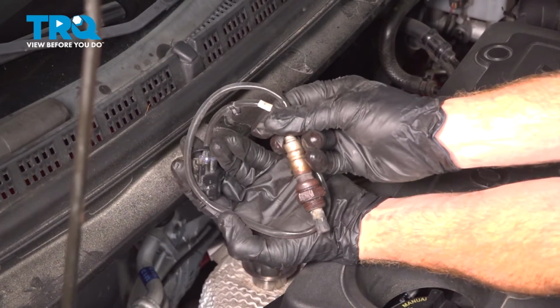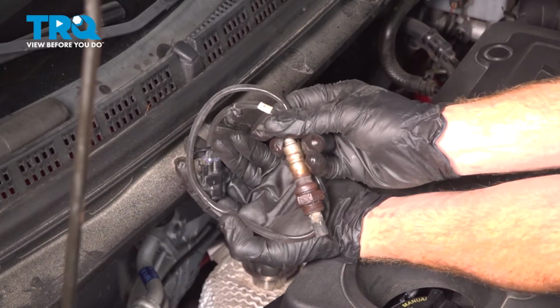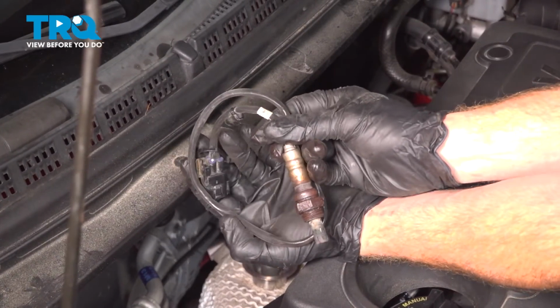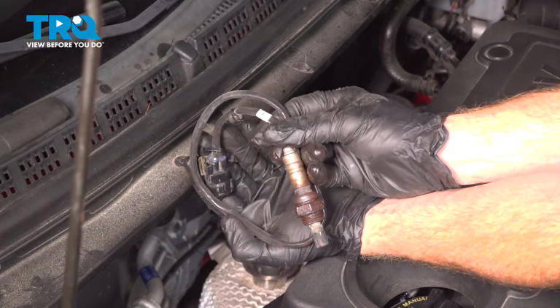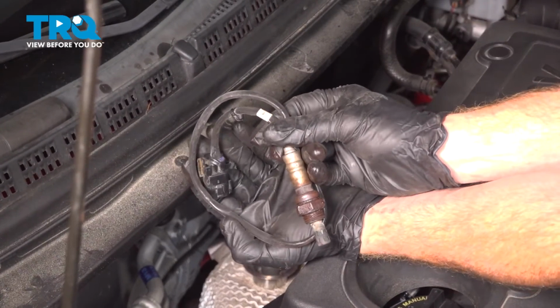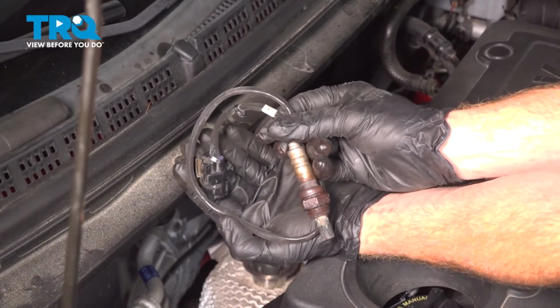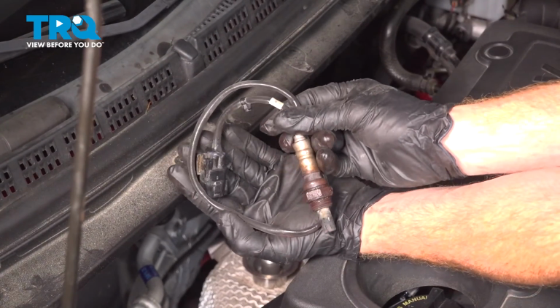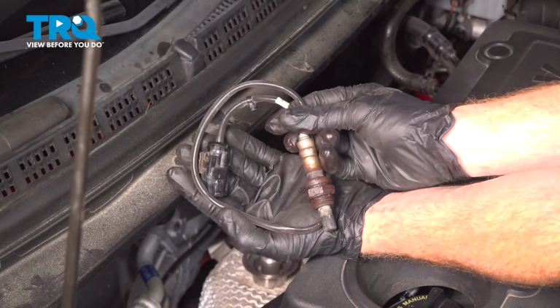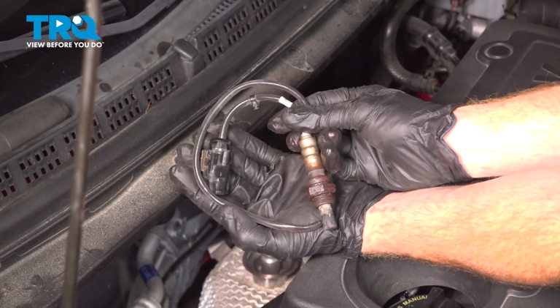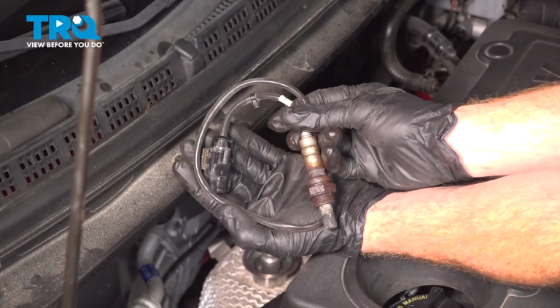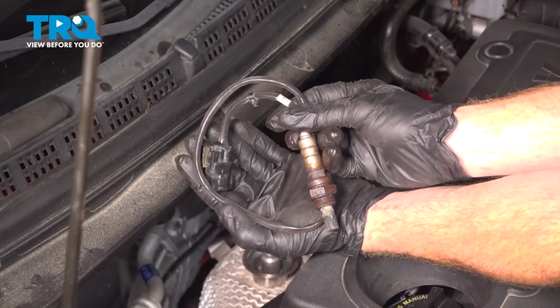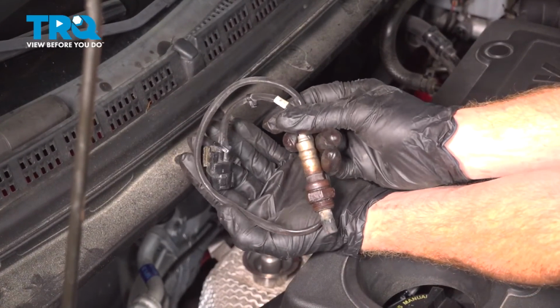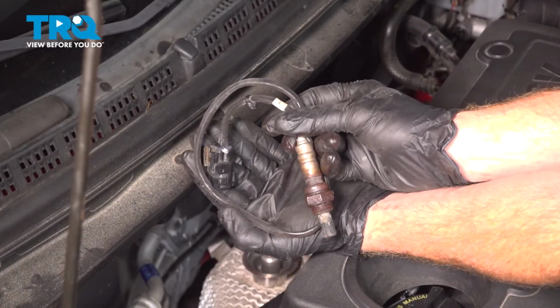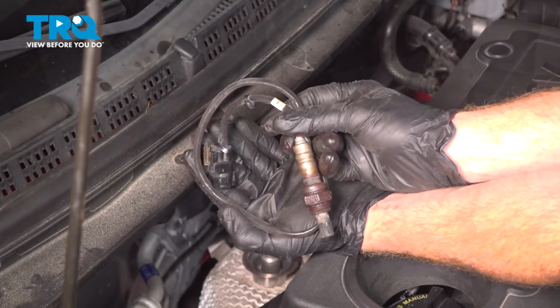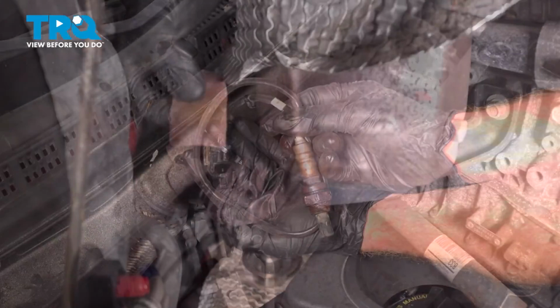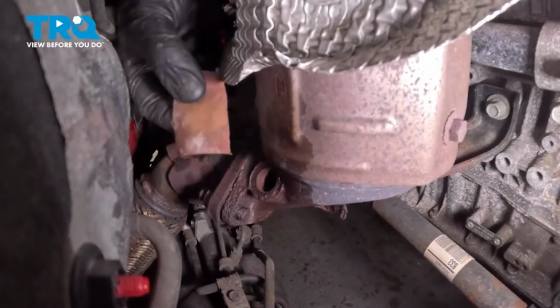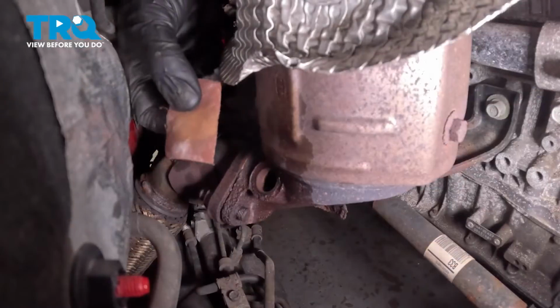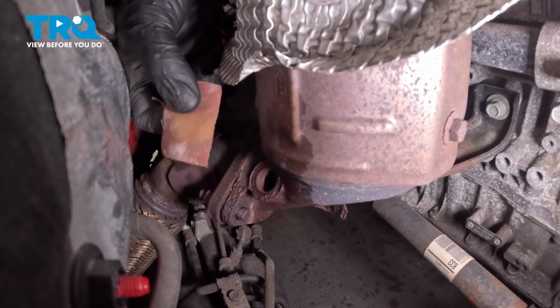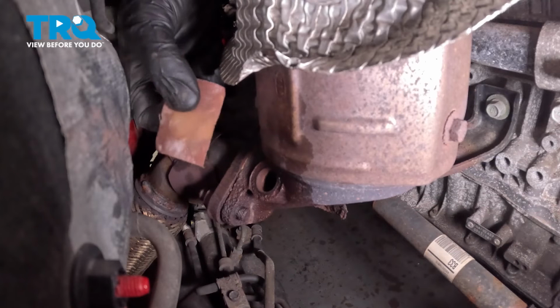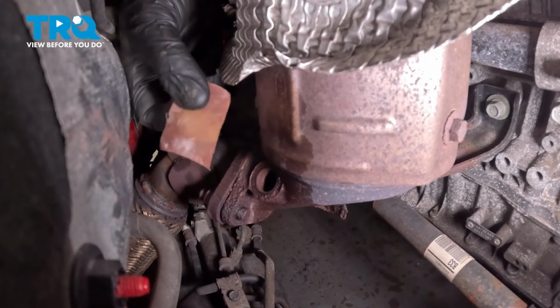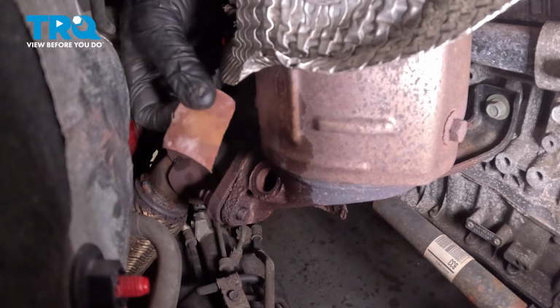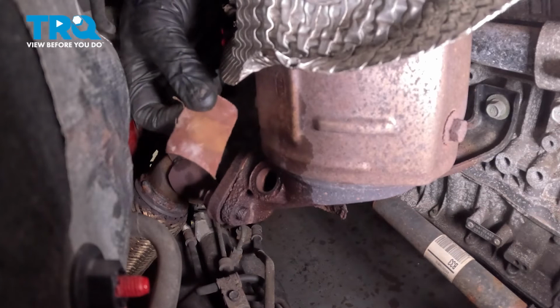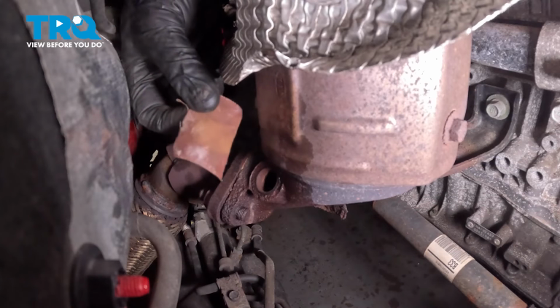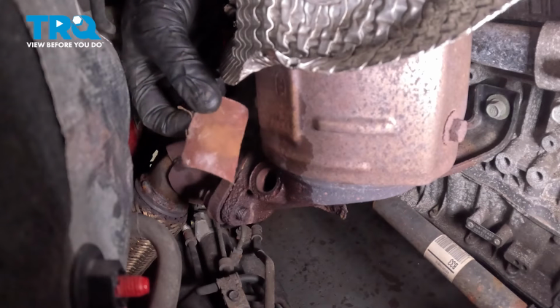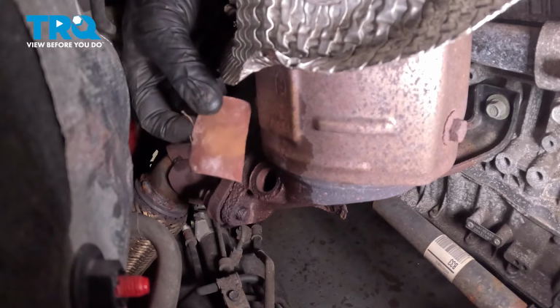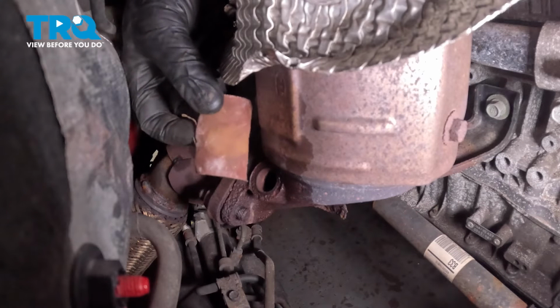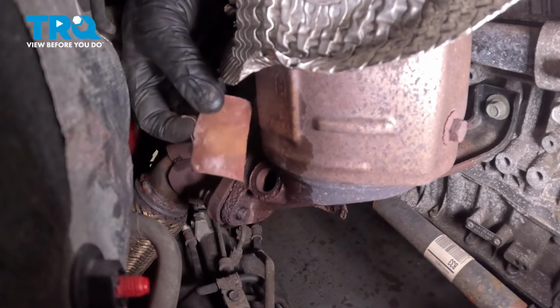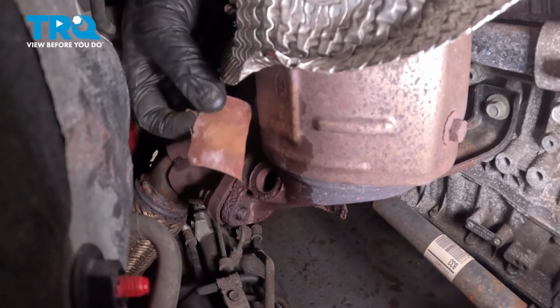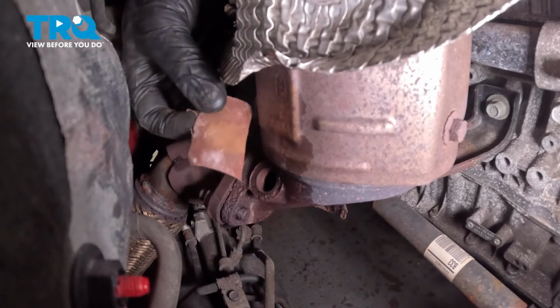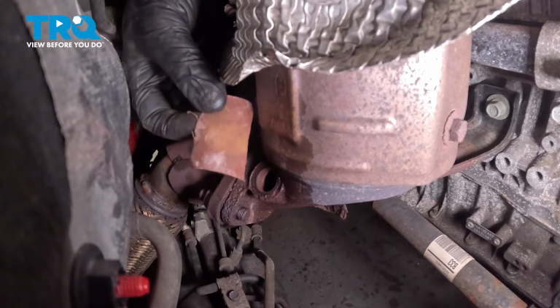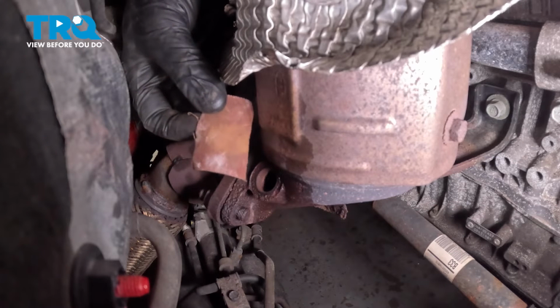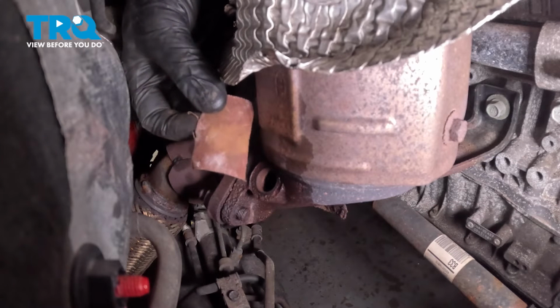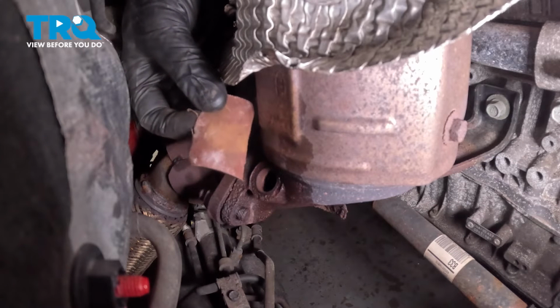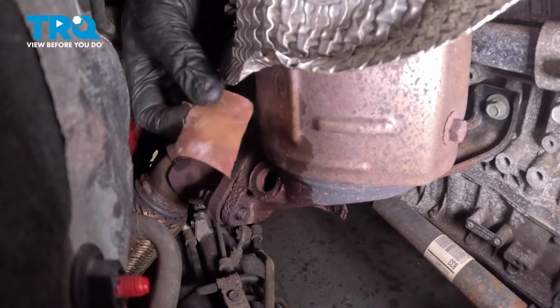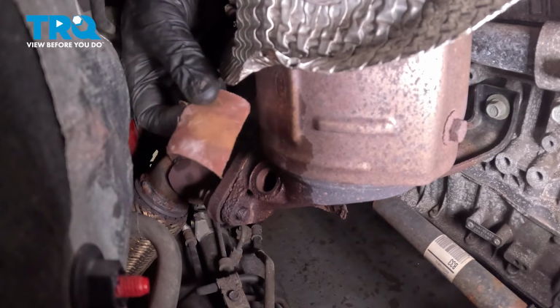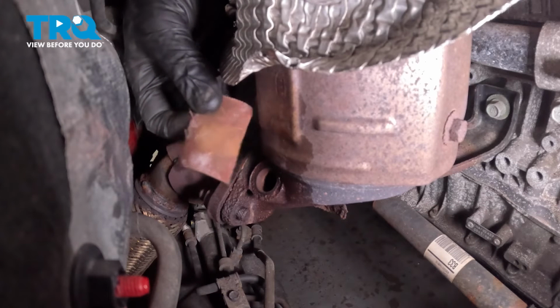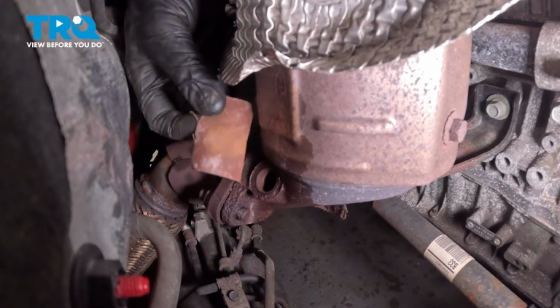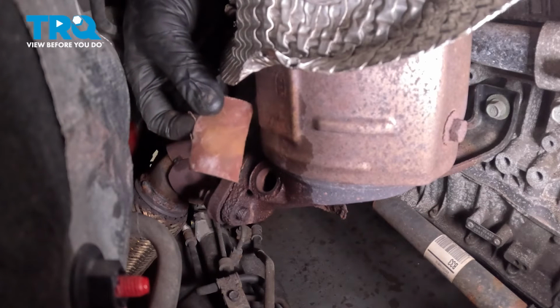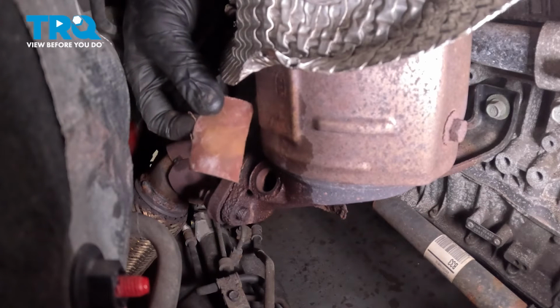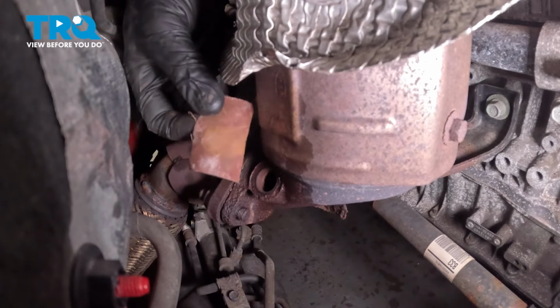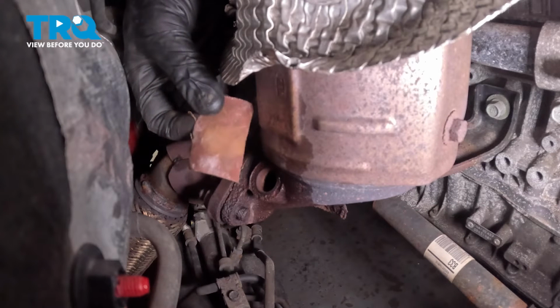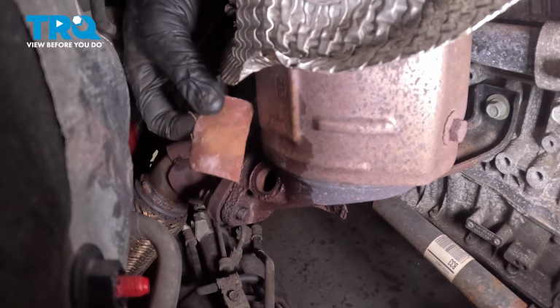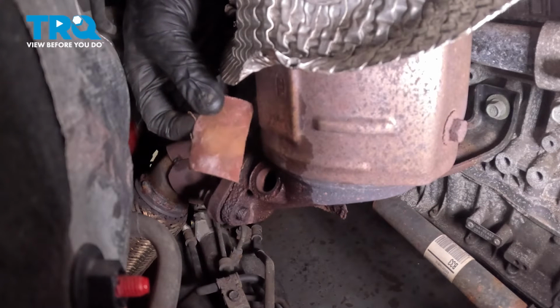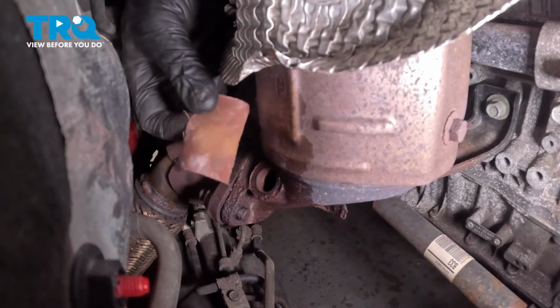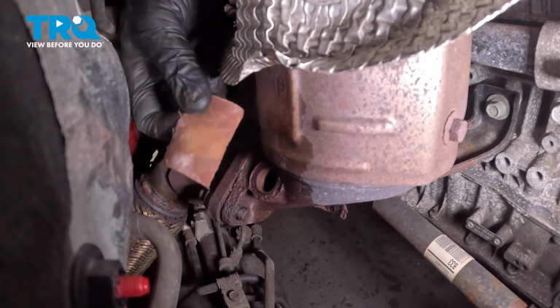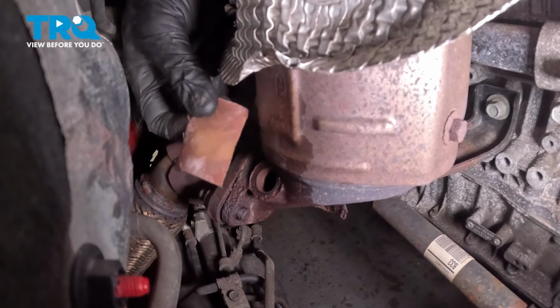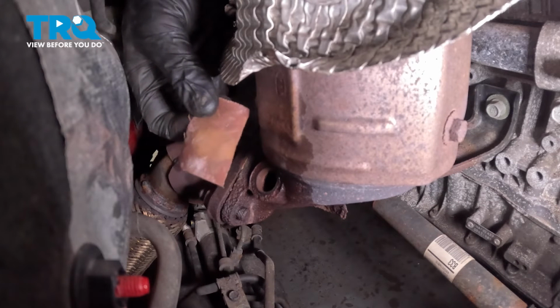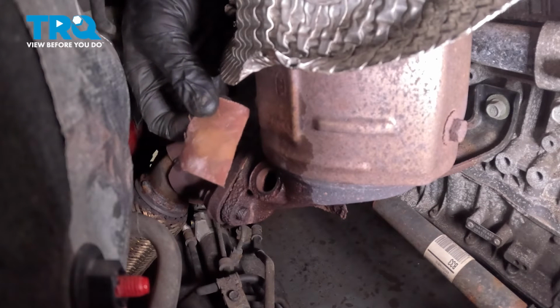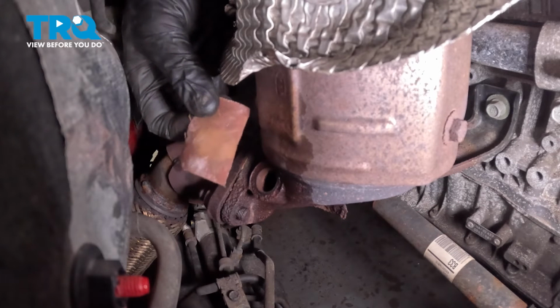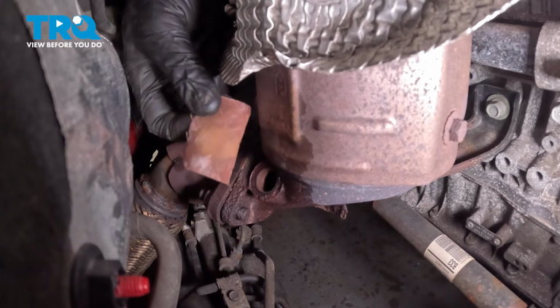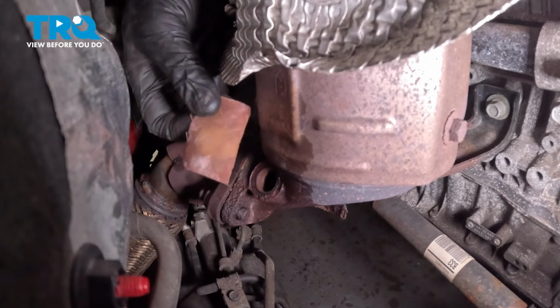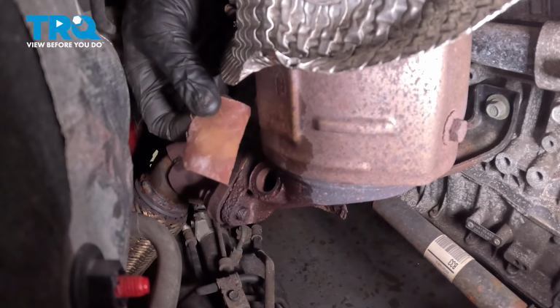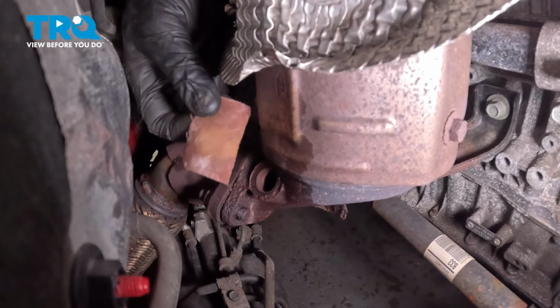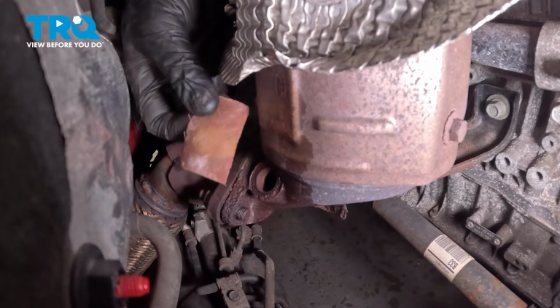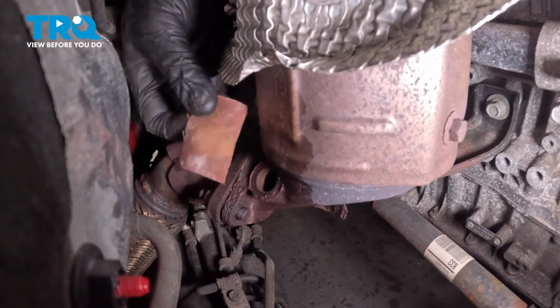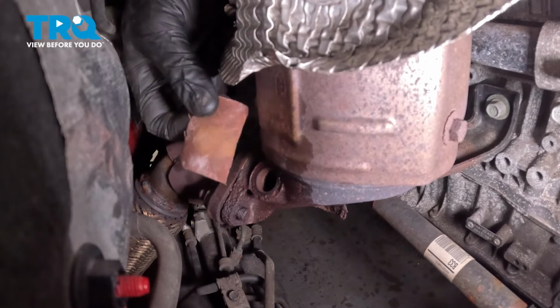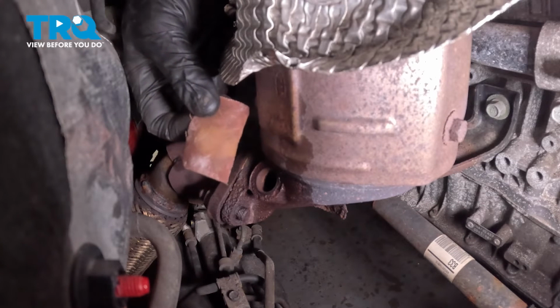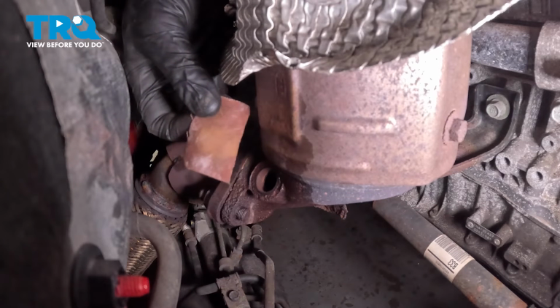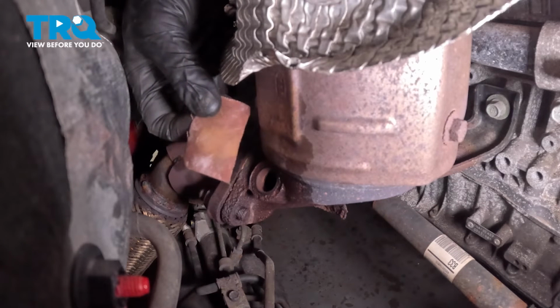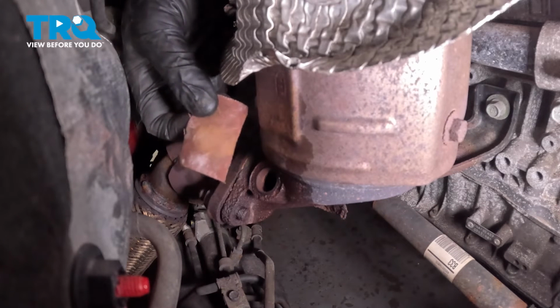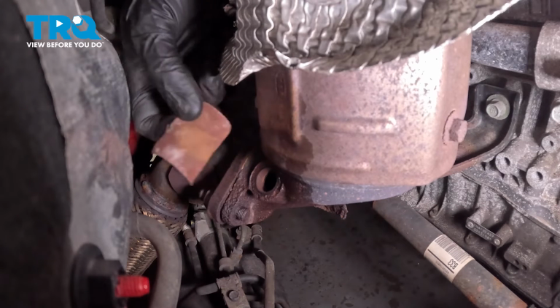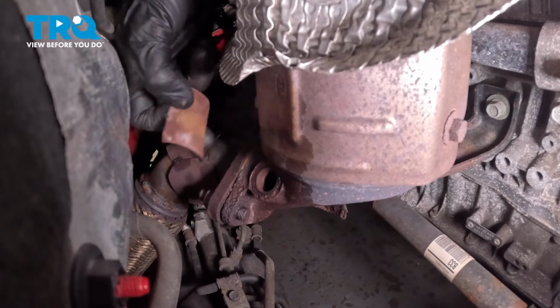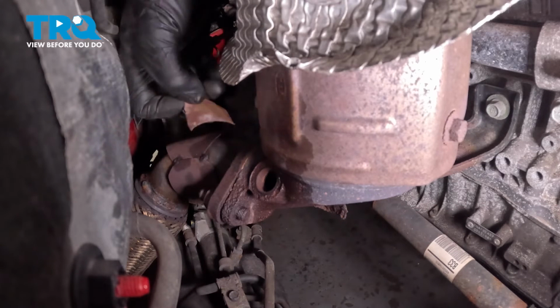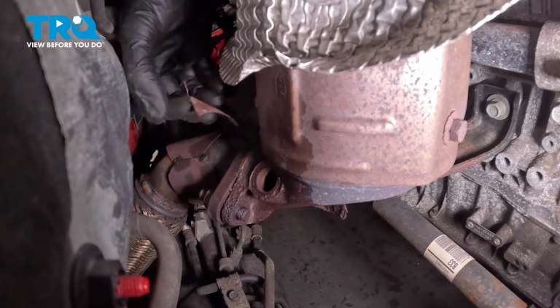There it is. Before we can install our brand new O2 sensor, it's a good idea to use a piece of fine sandpaper to clean up the mounting point.